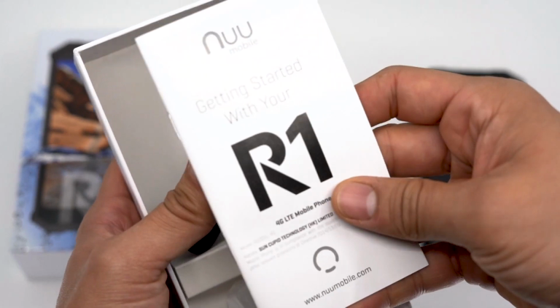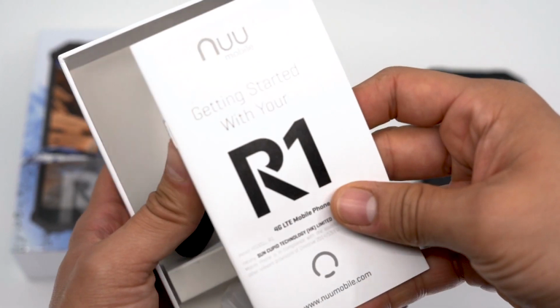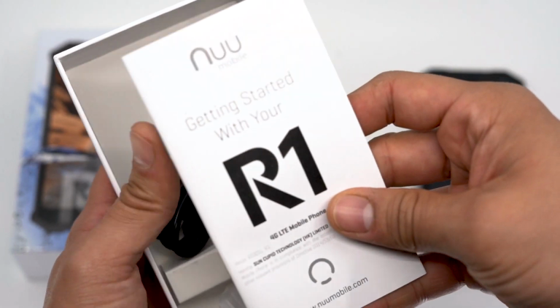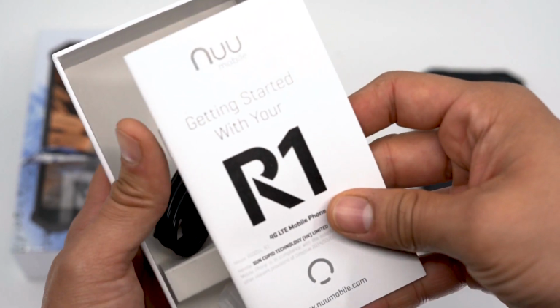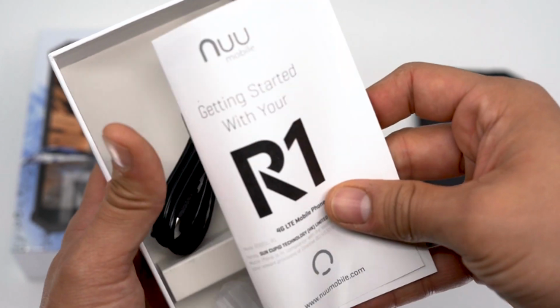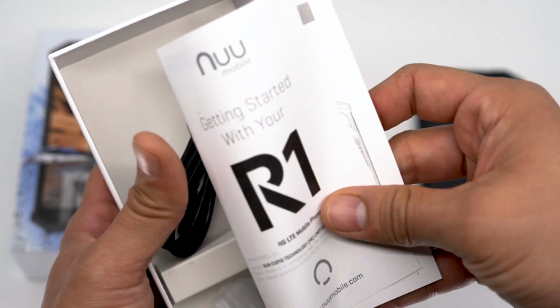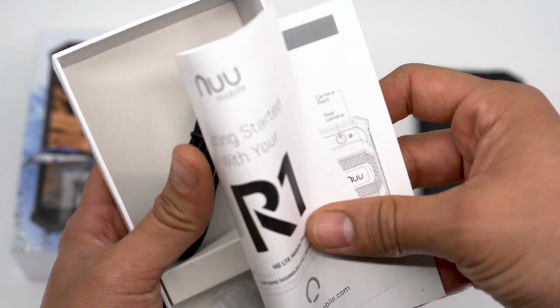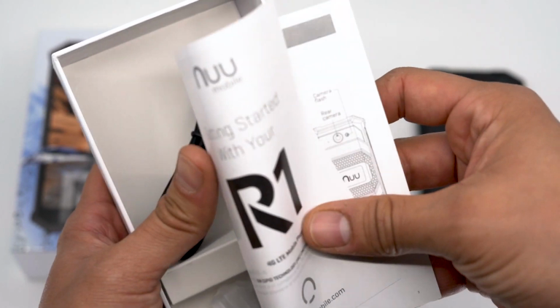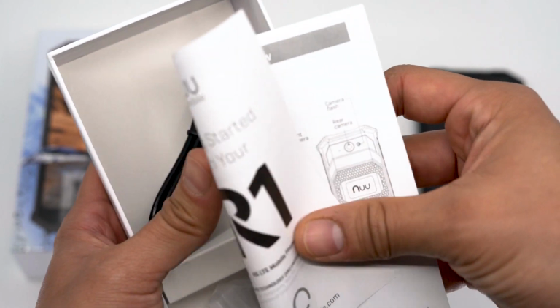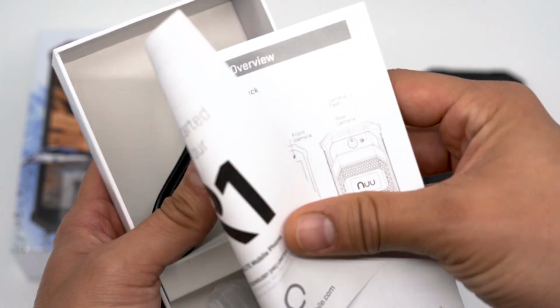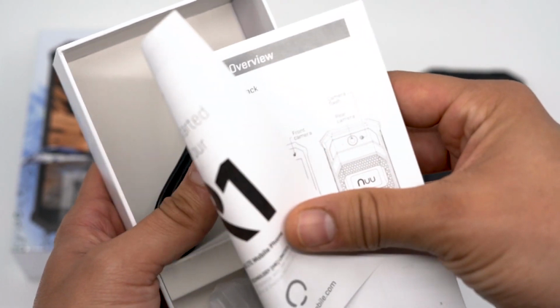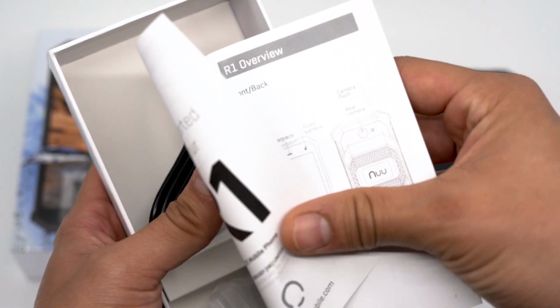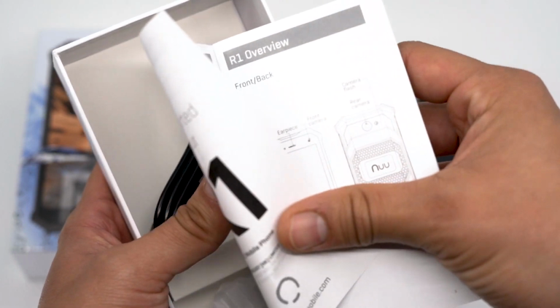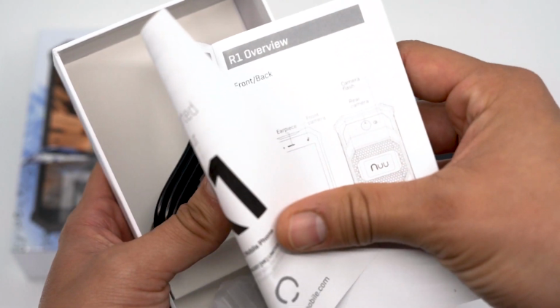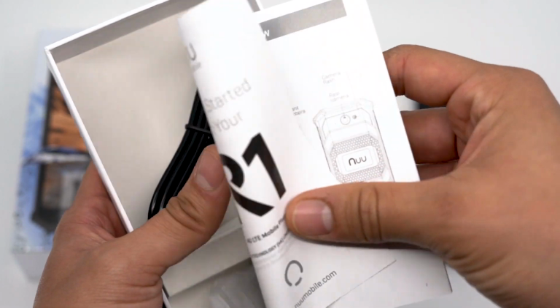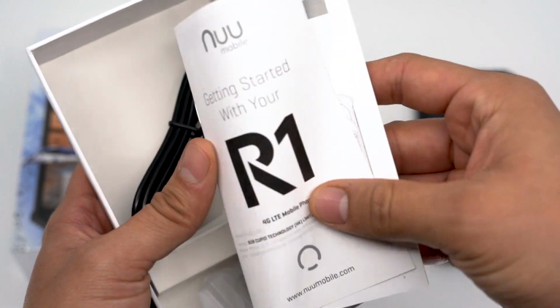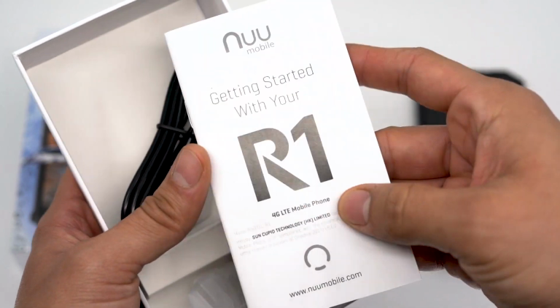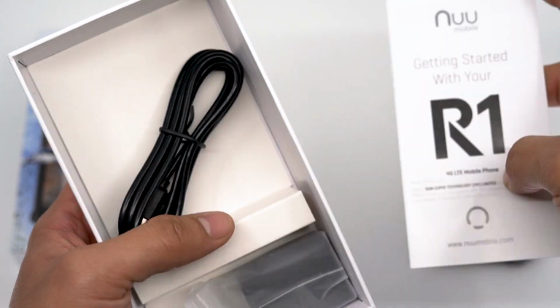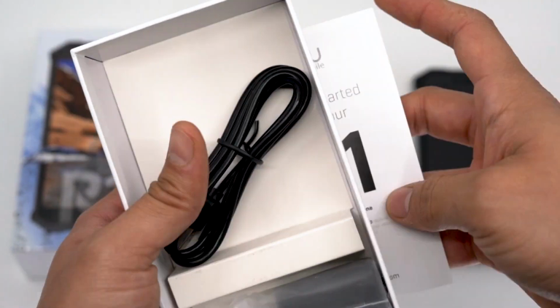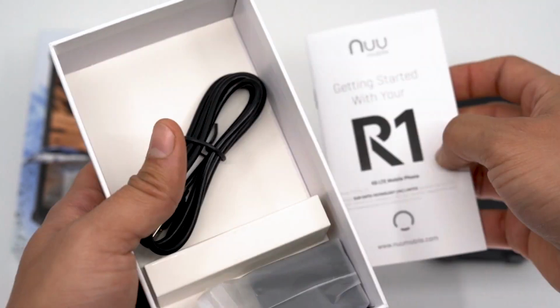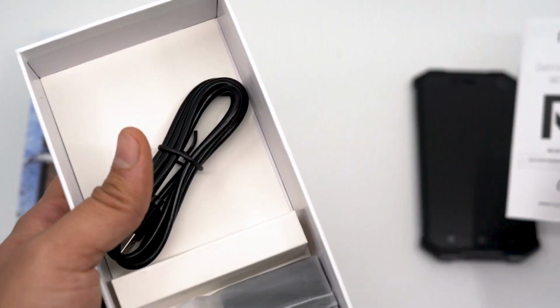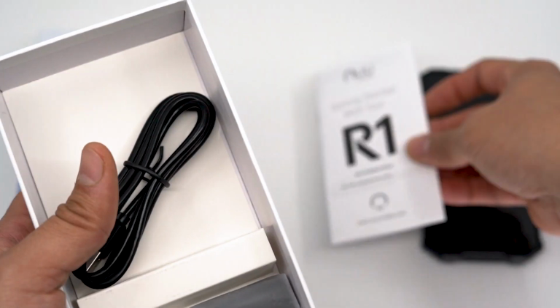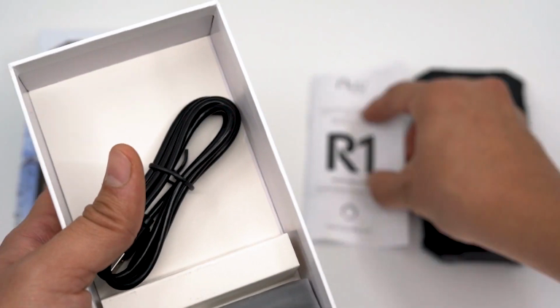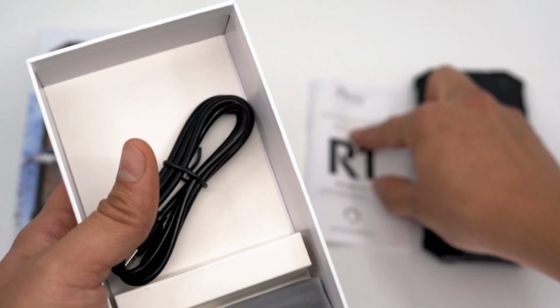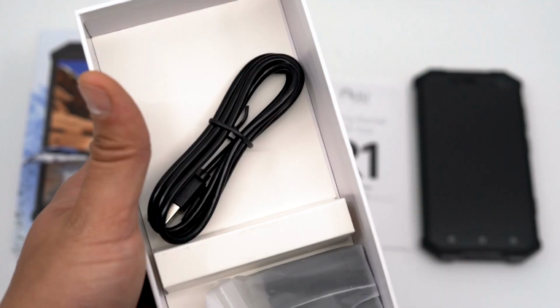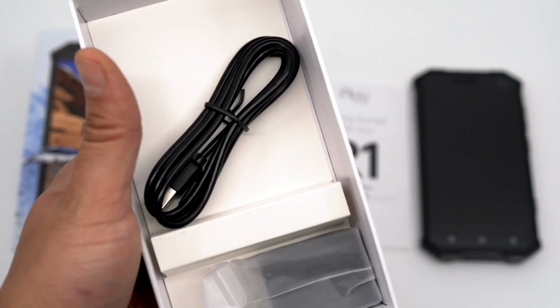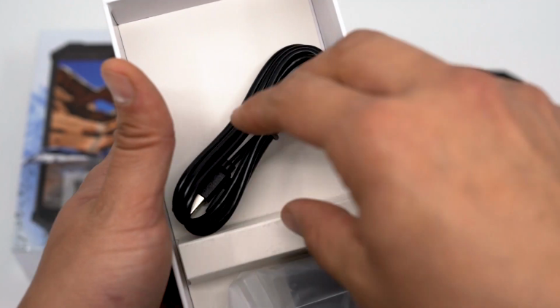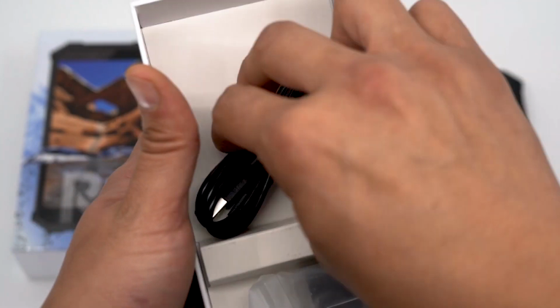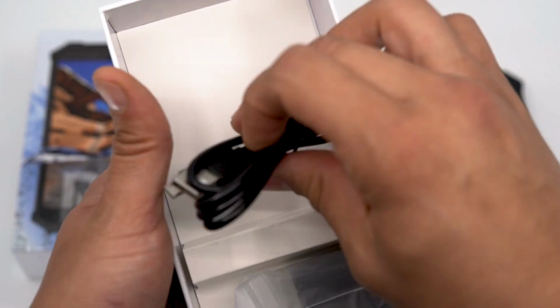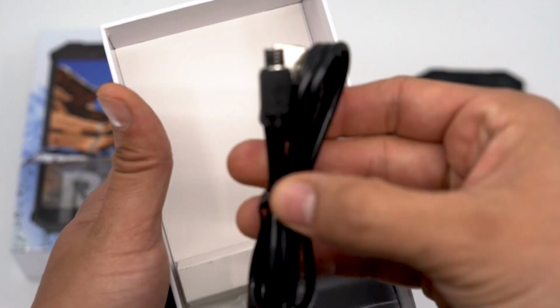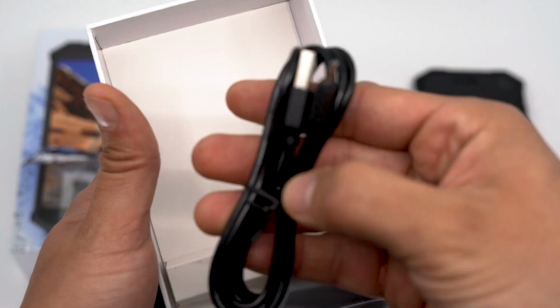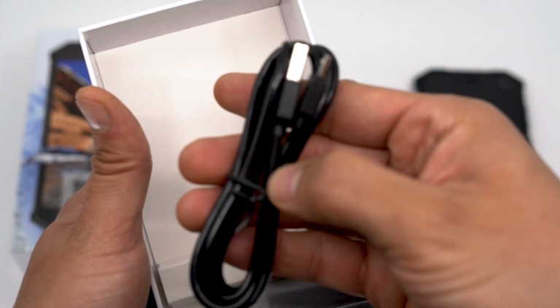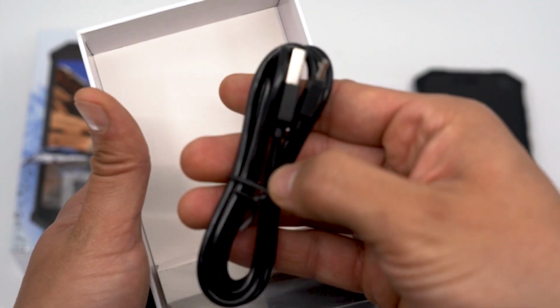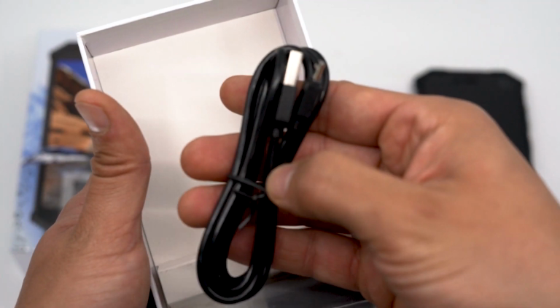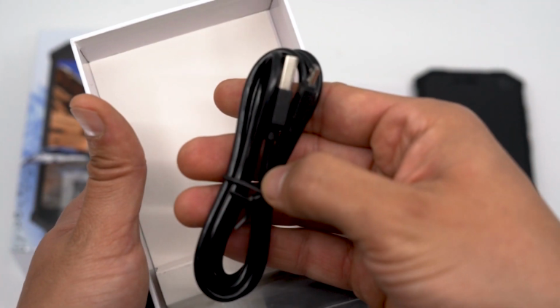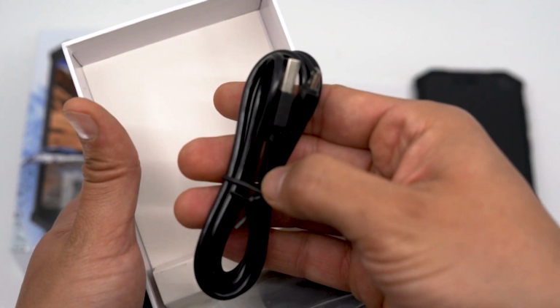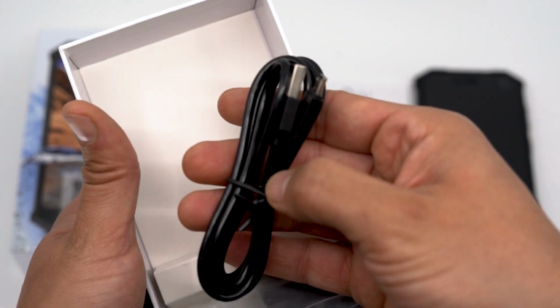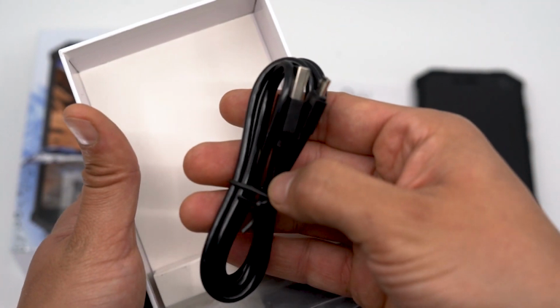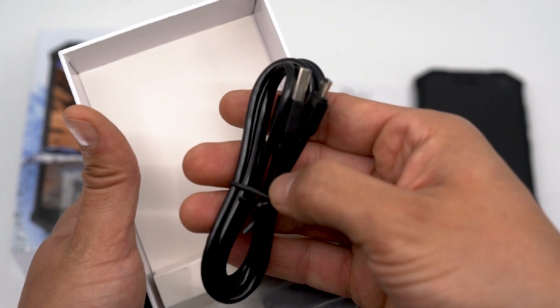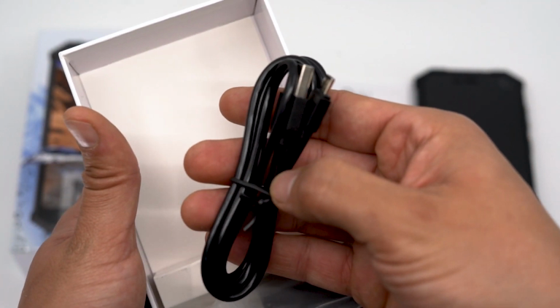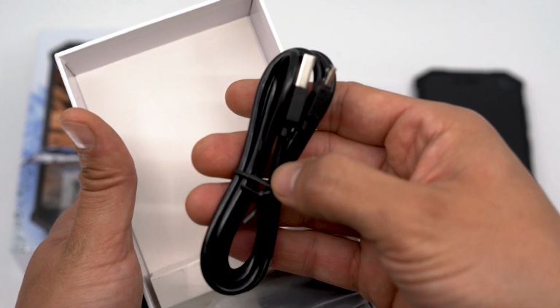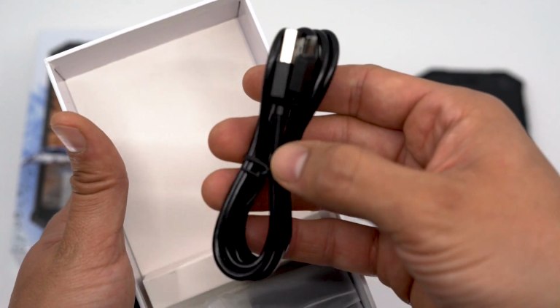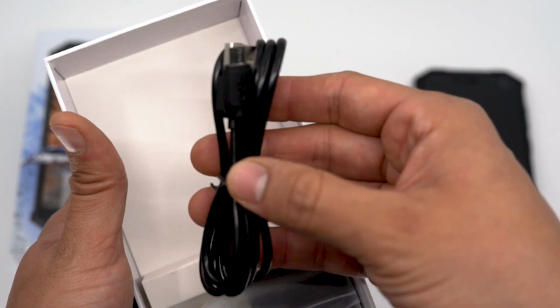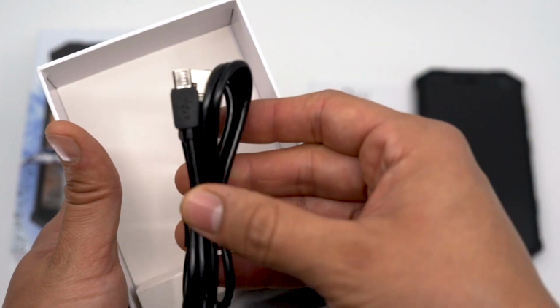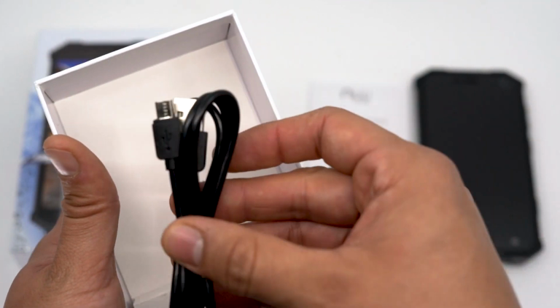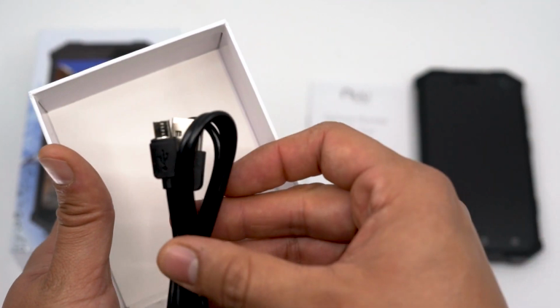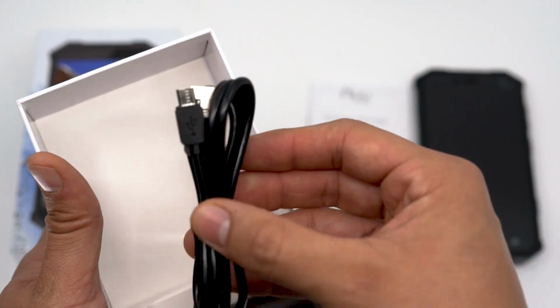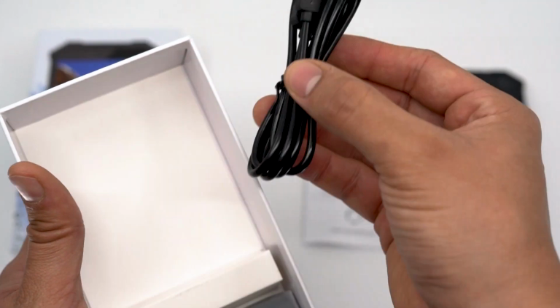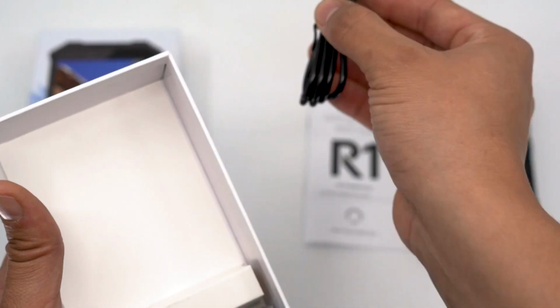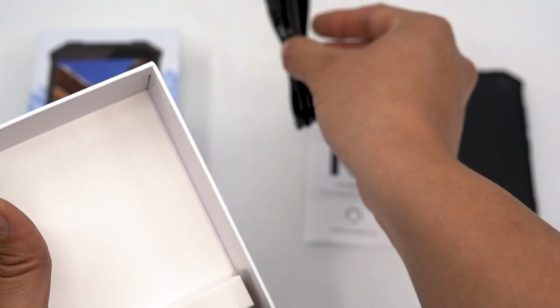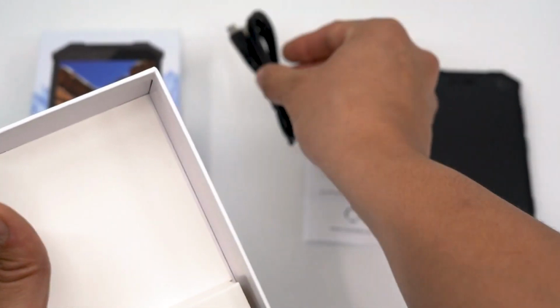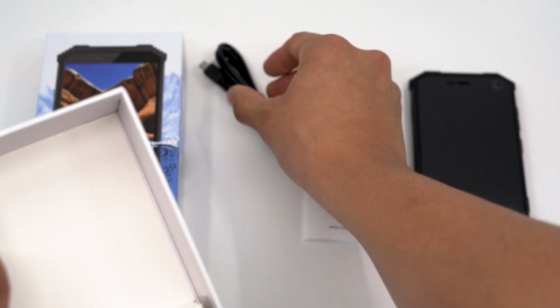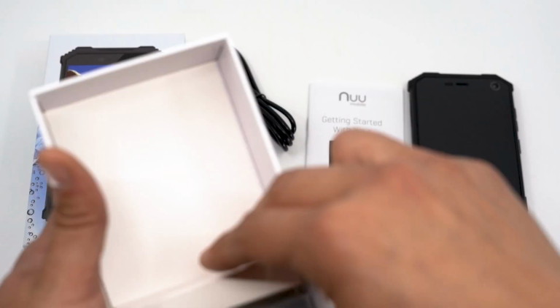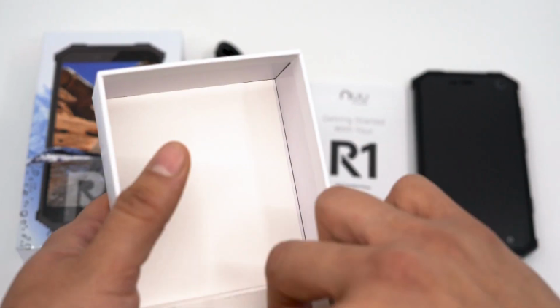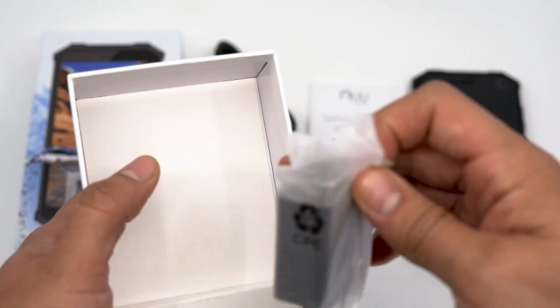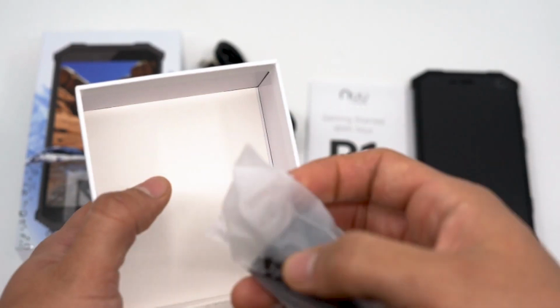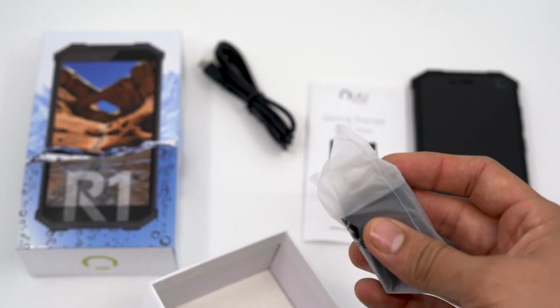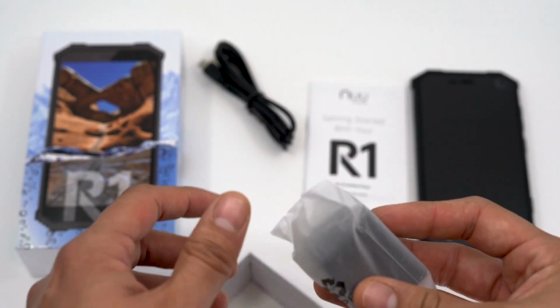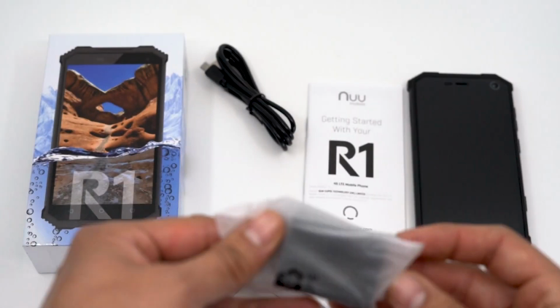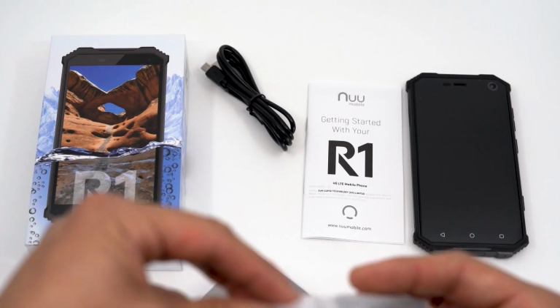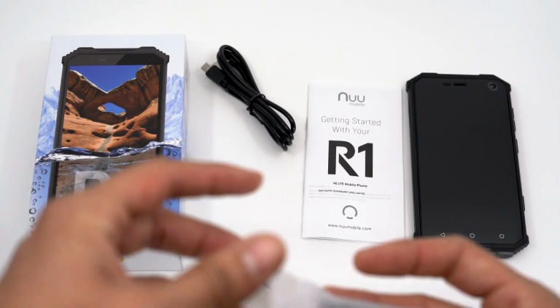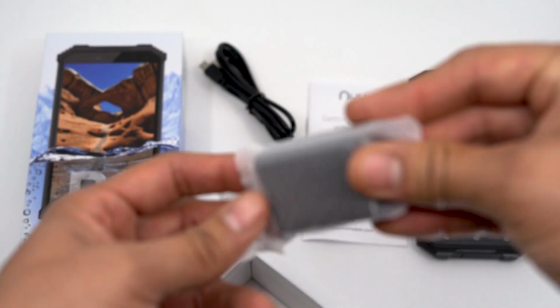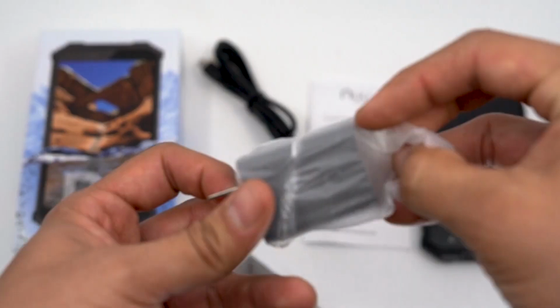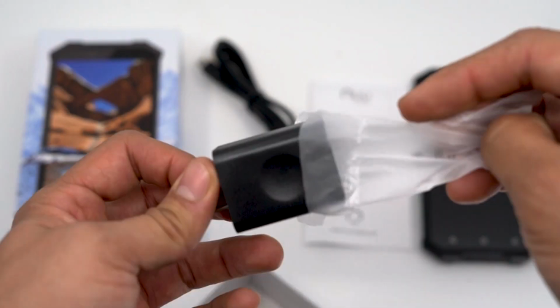In the box comes the quick start guide, power cable and charging port.